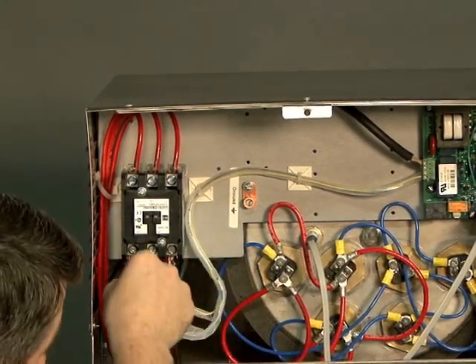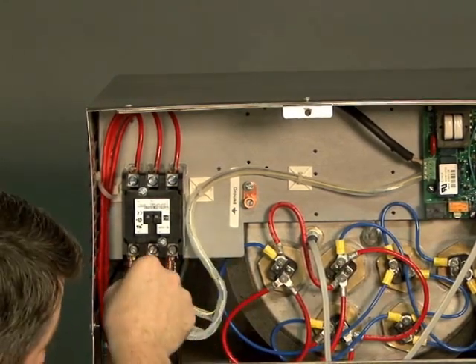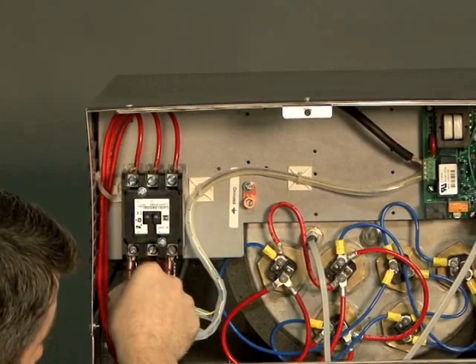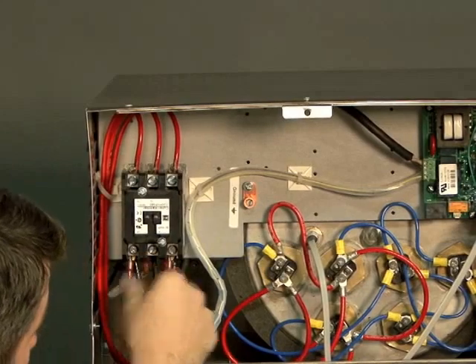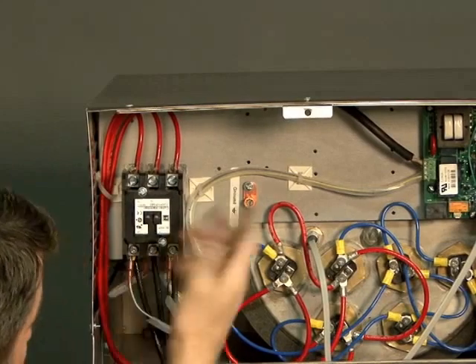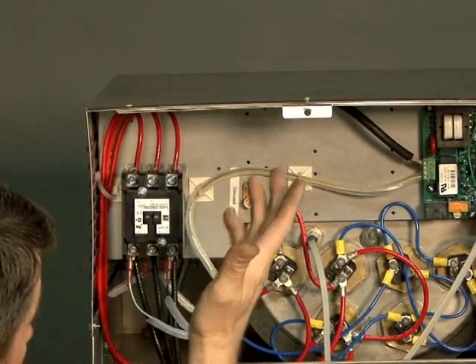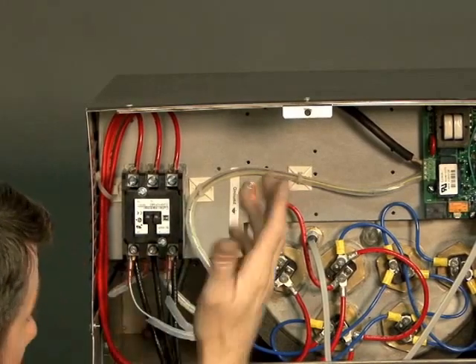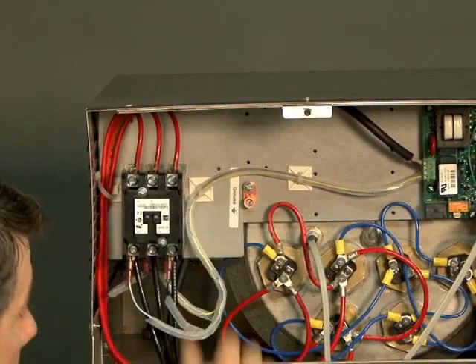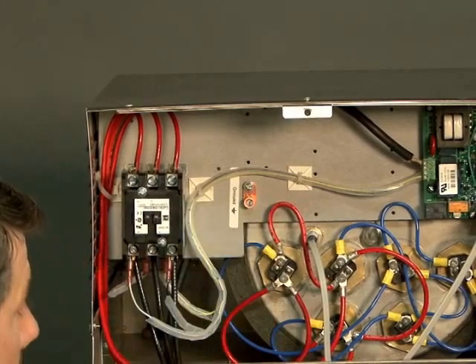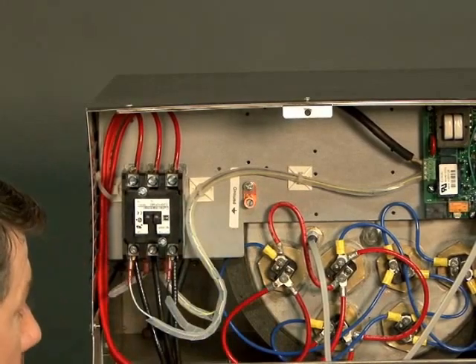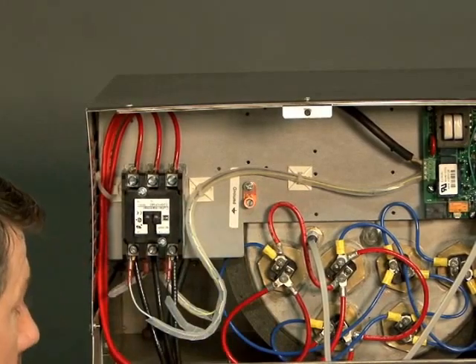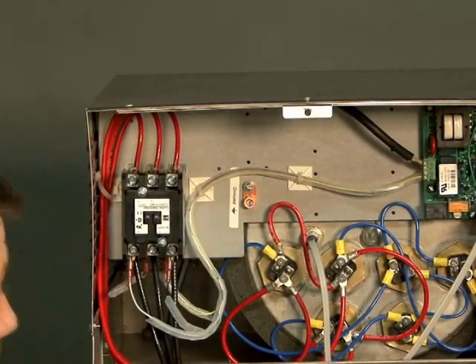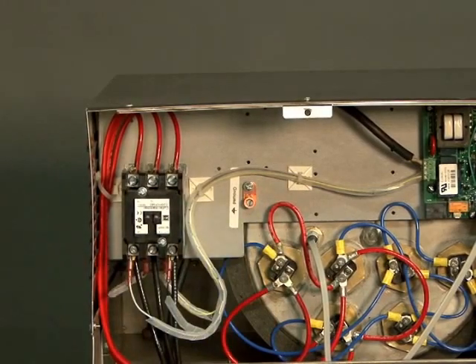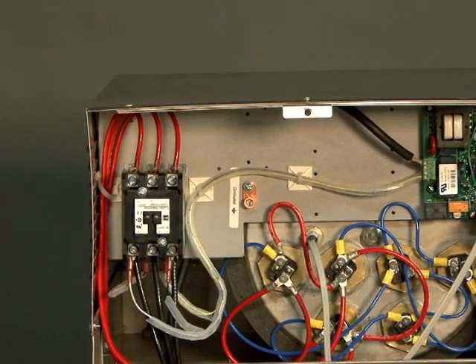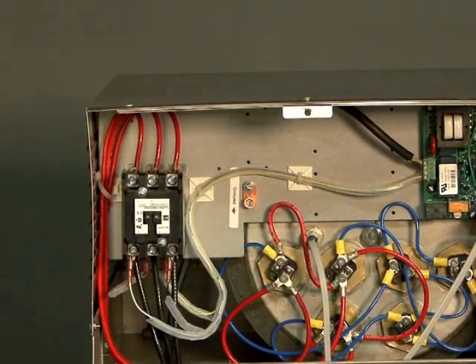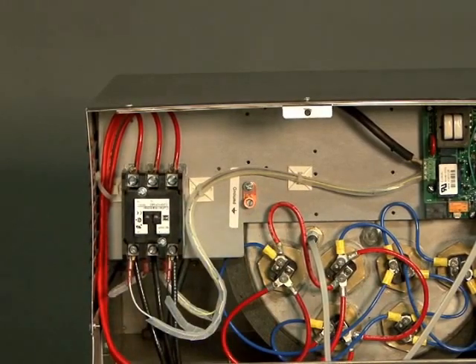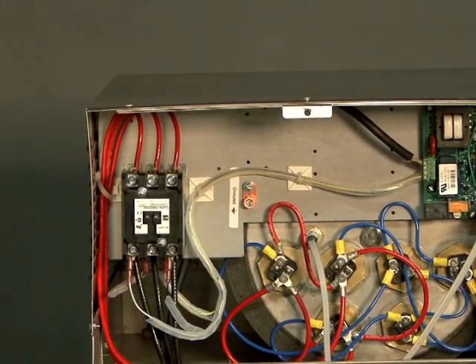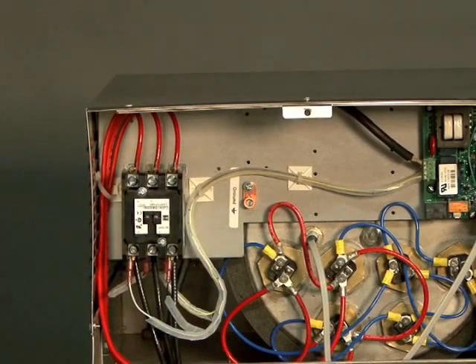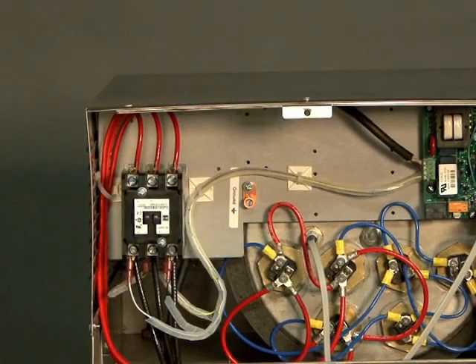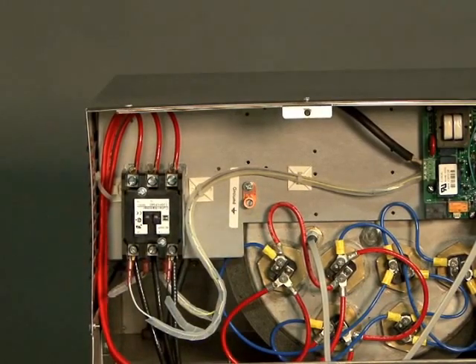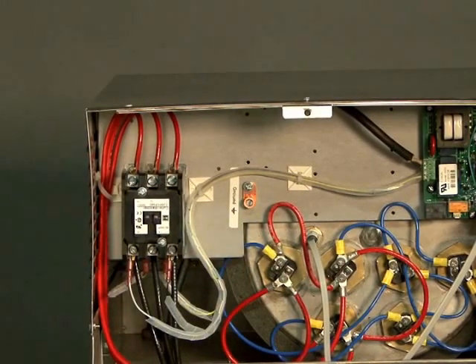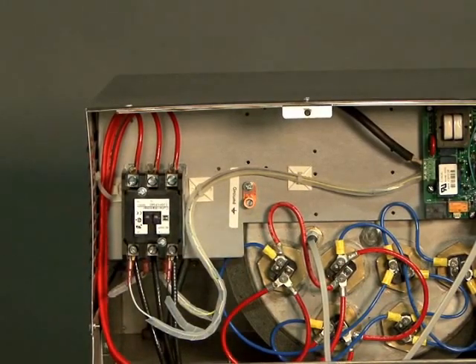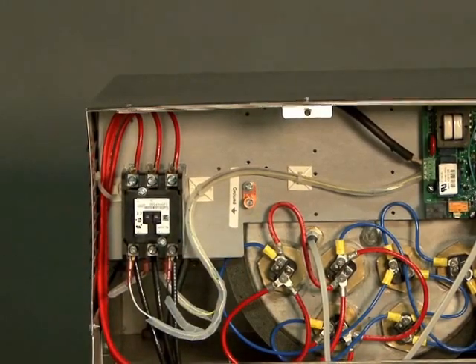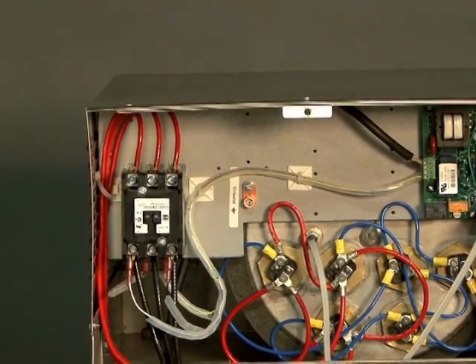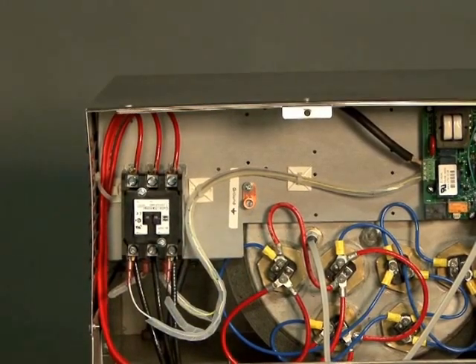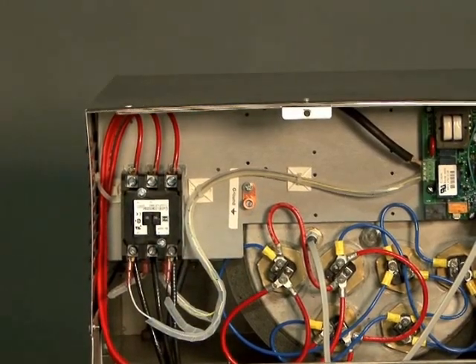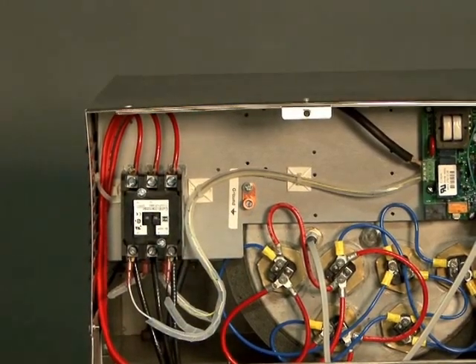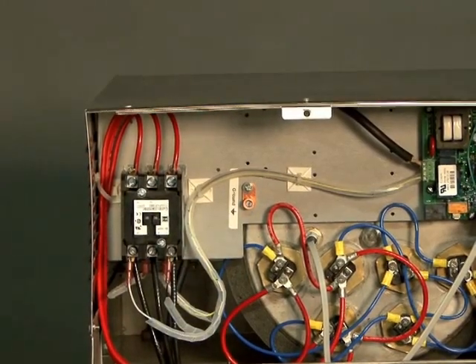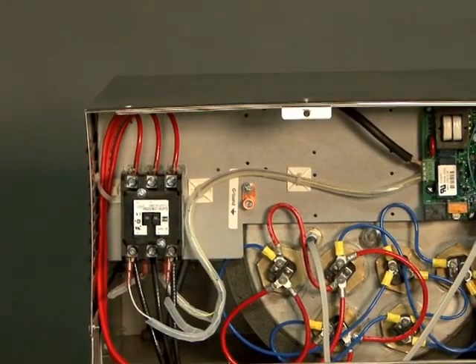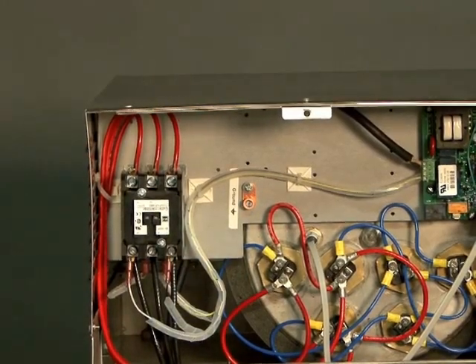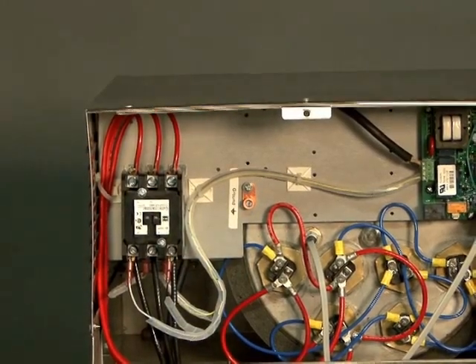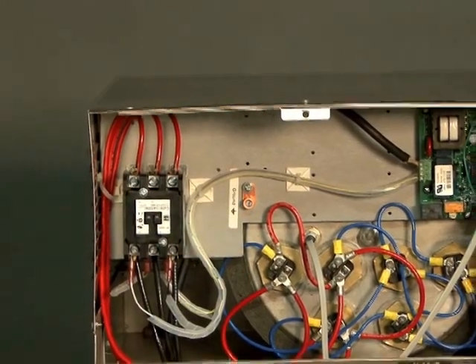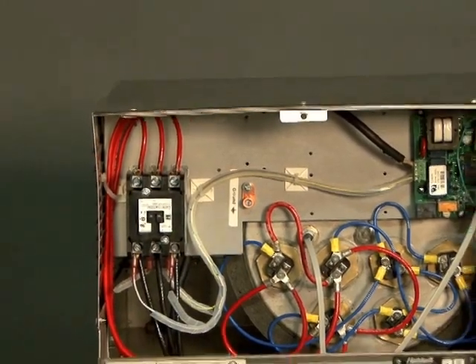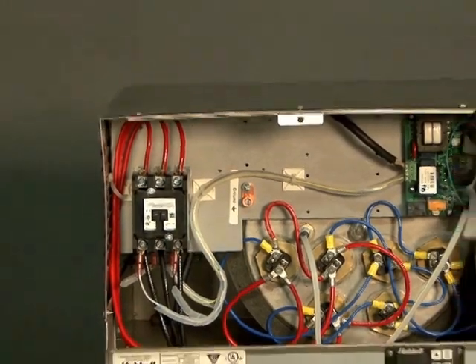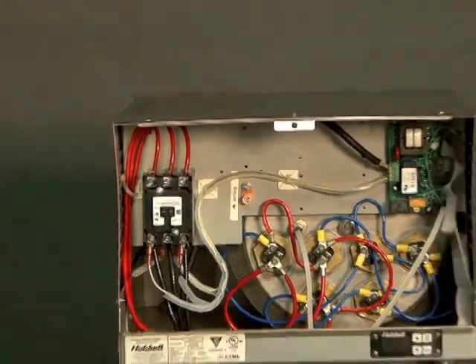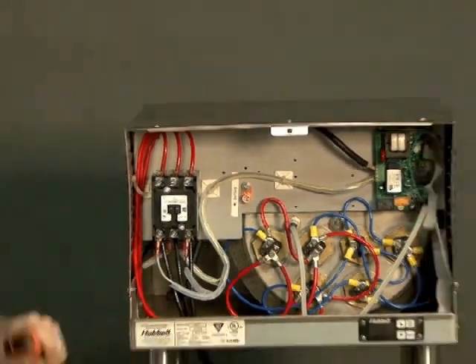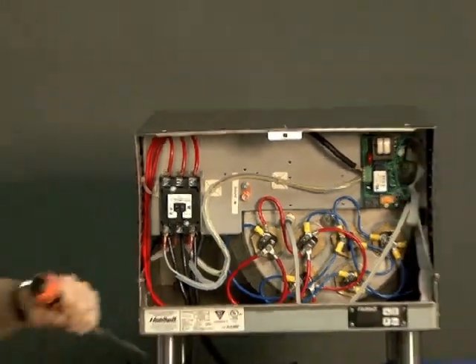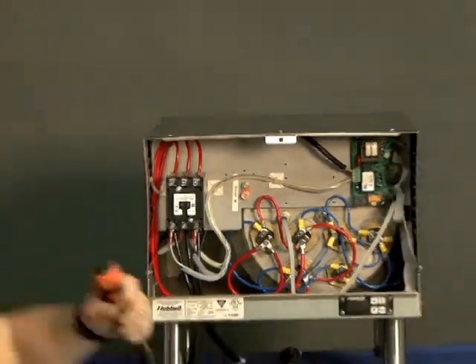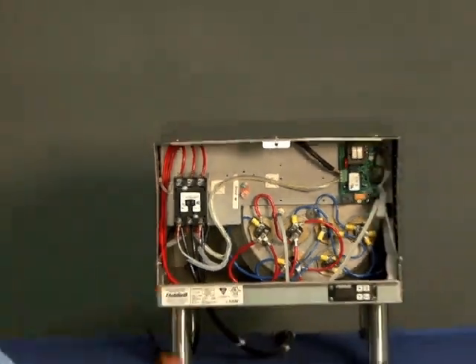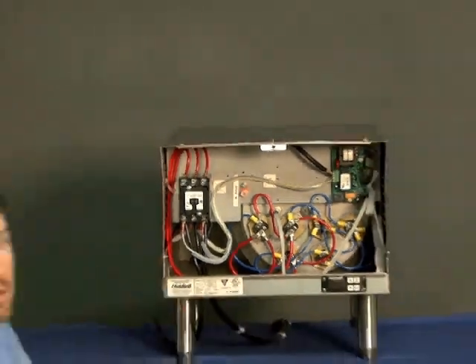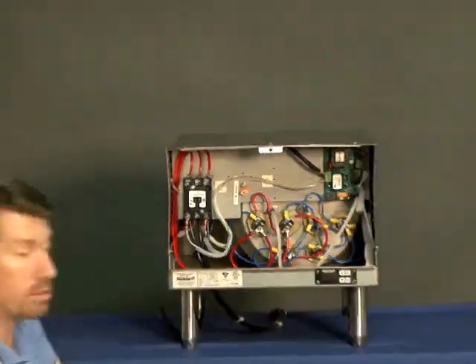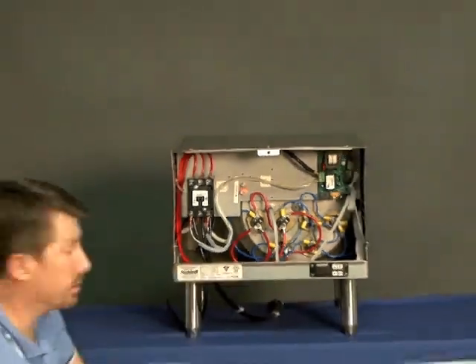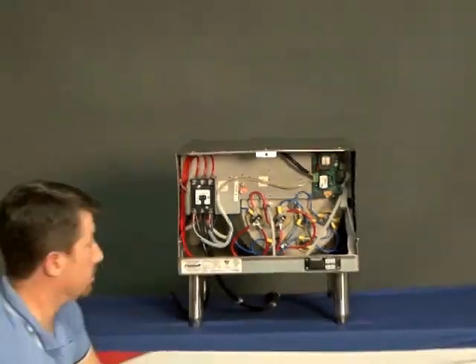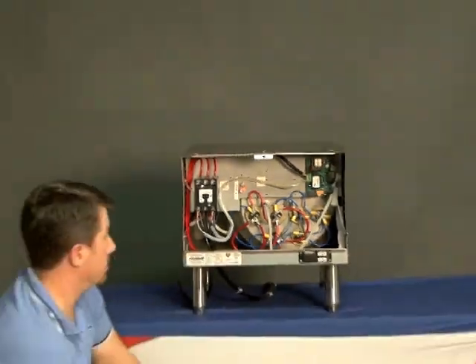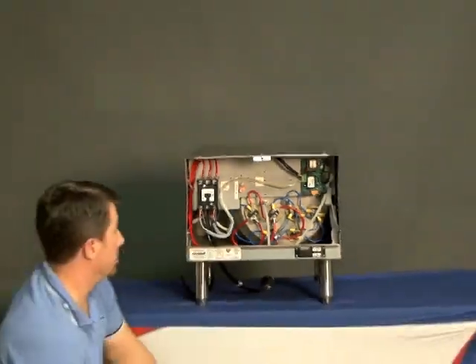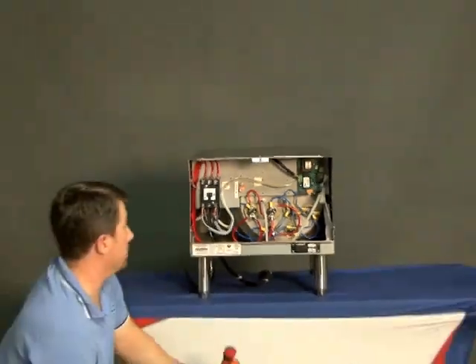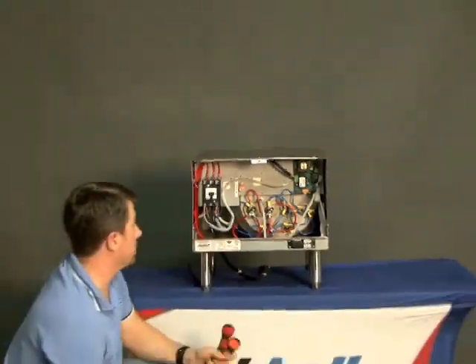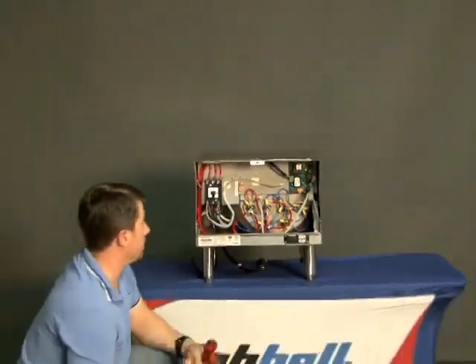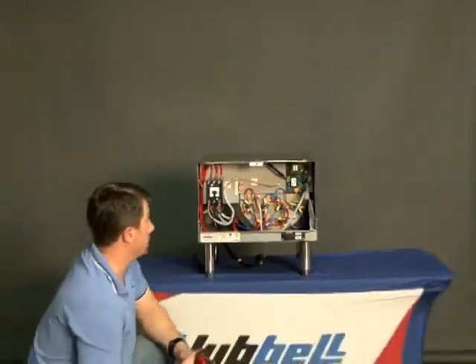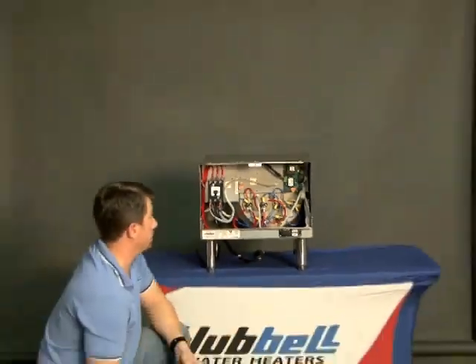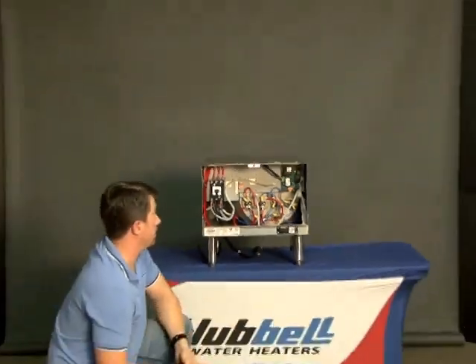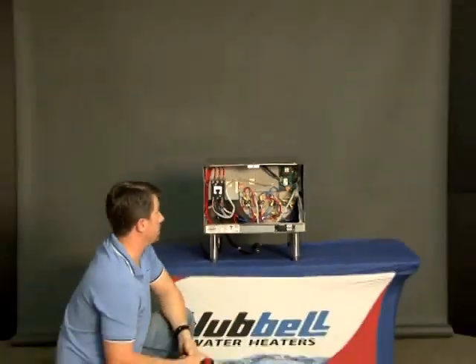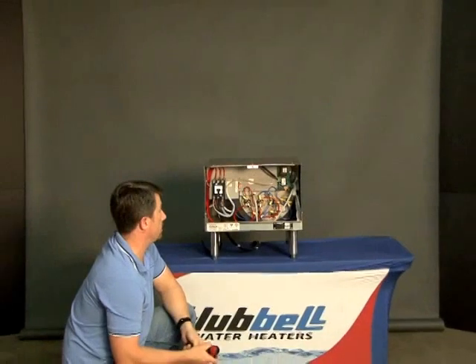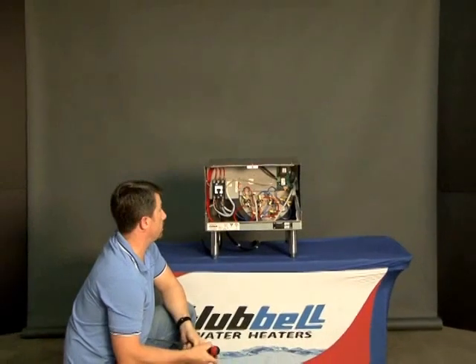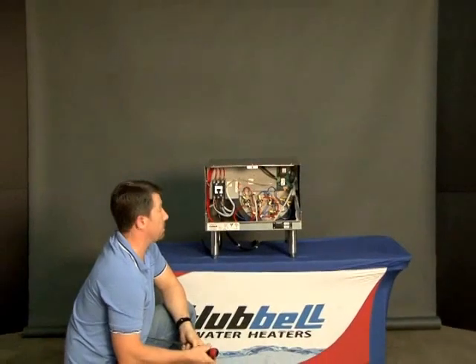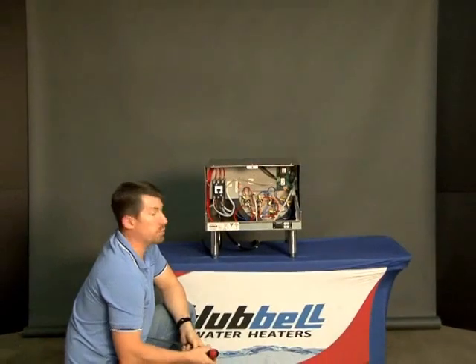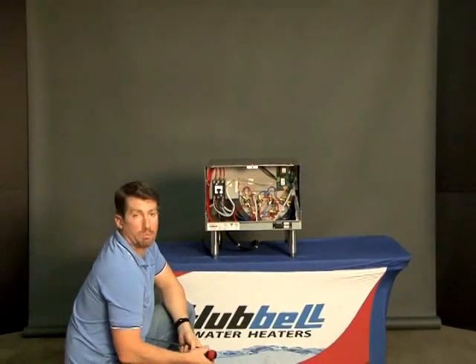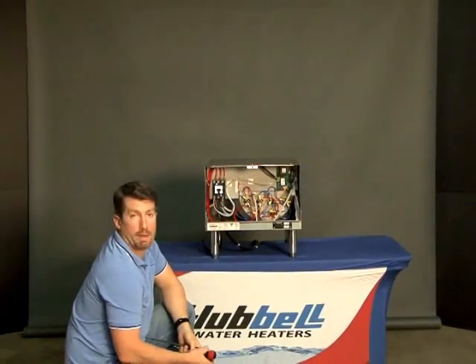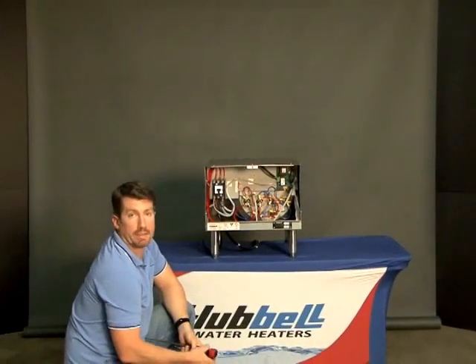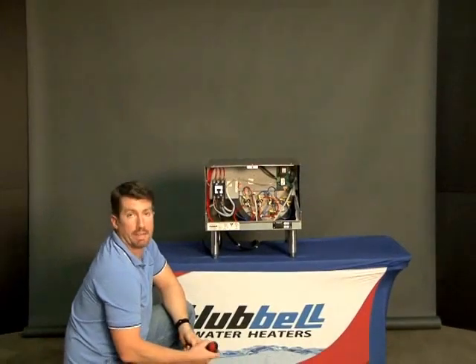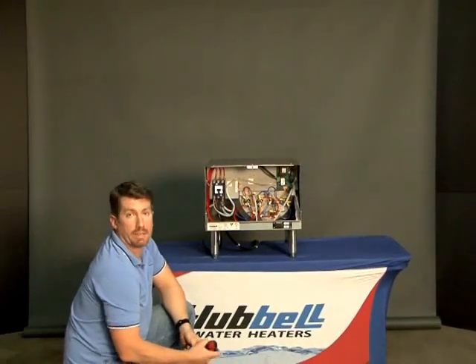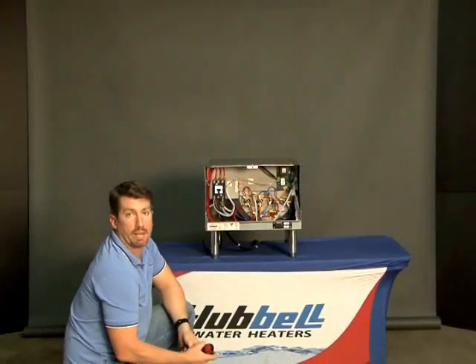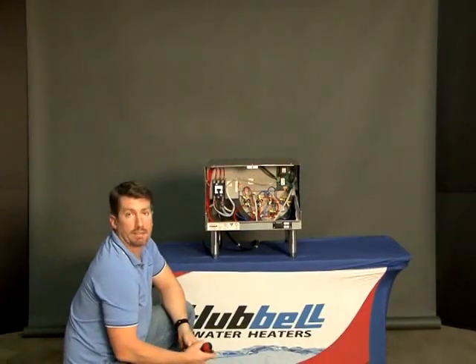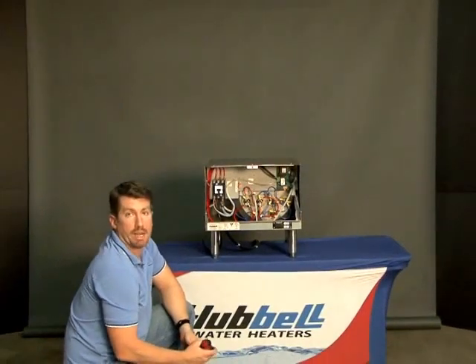Once you've got these spade connectors slid back onto the tabs, that is it. You can turn the power on and you are good to go. And that concludes the installation of a new magnetic contactor.